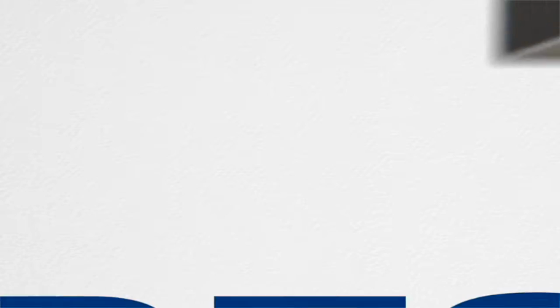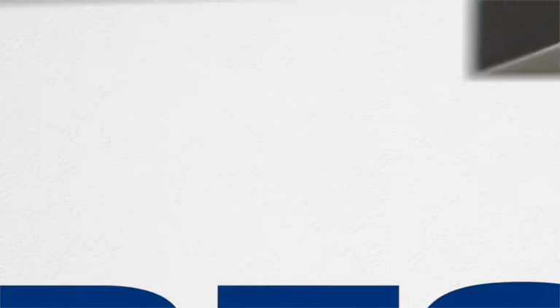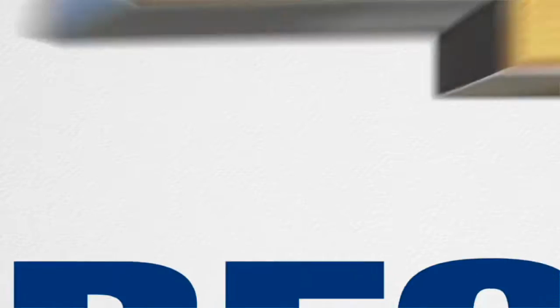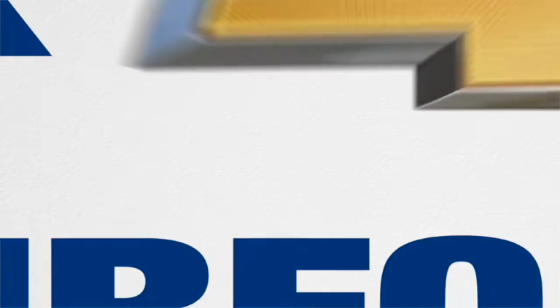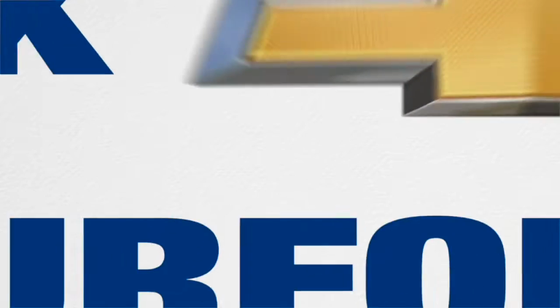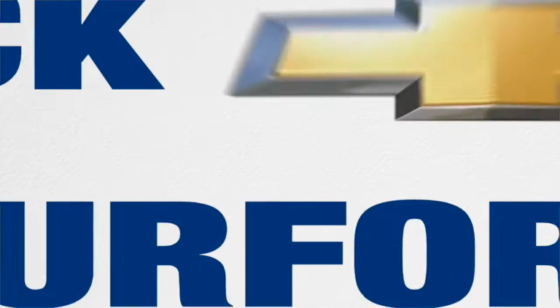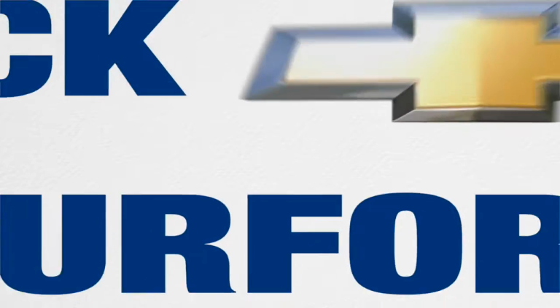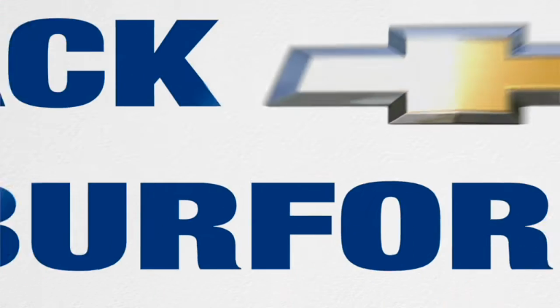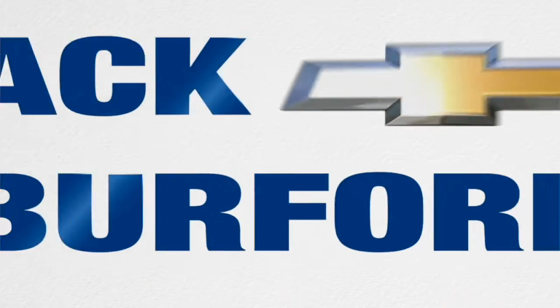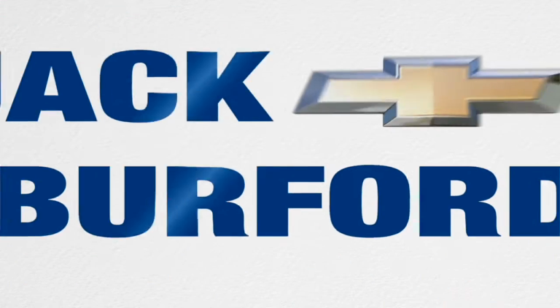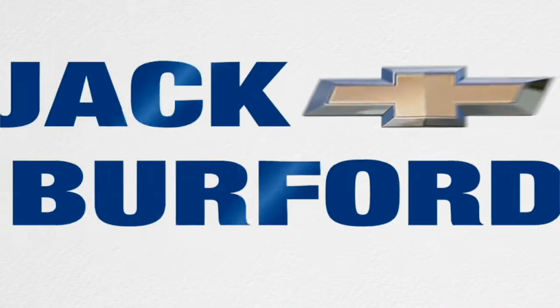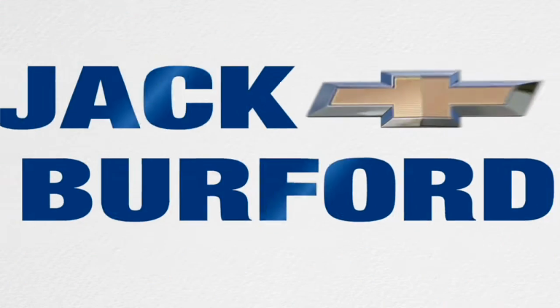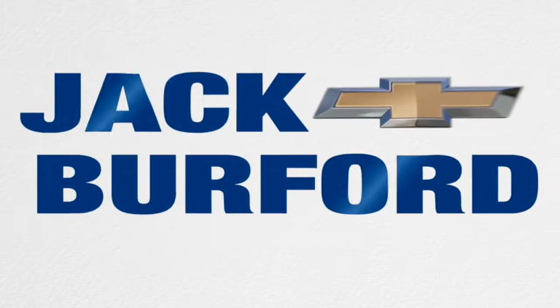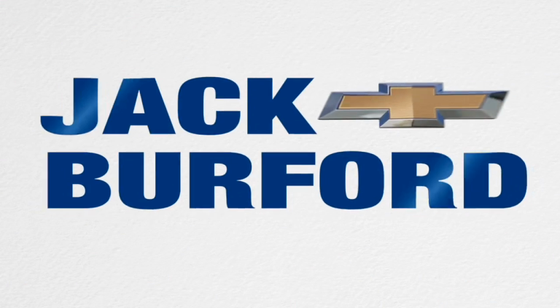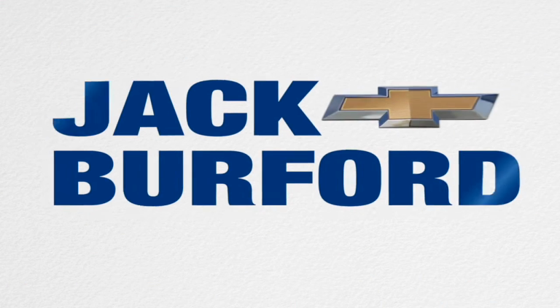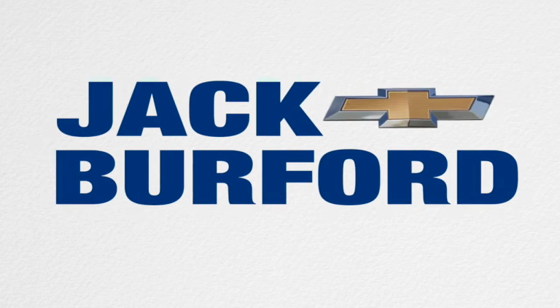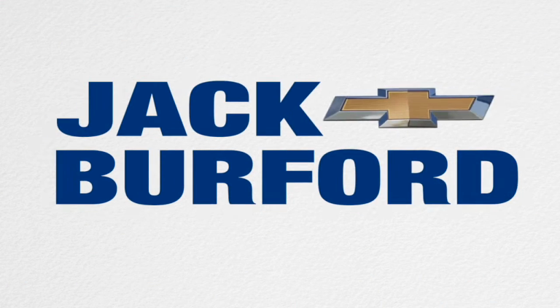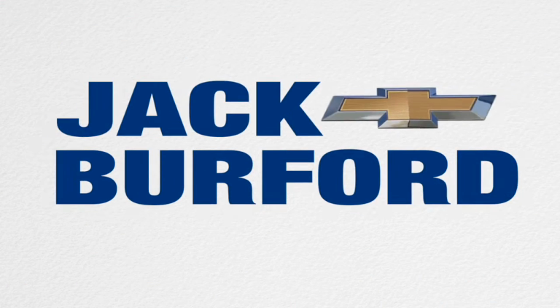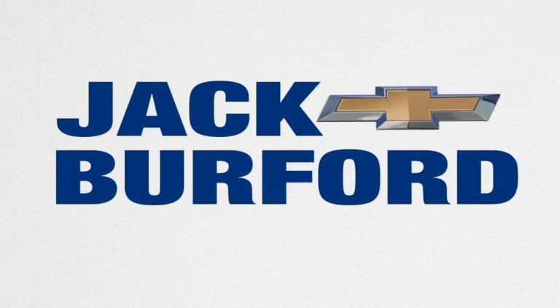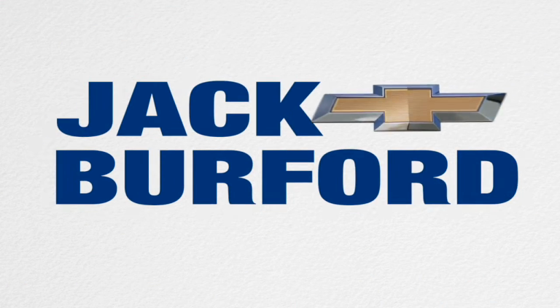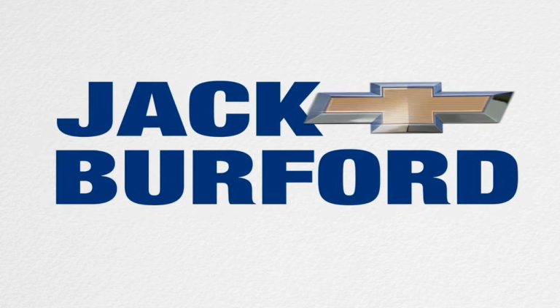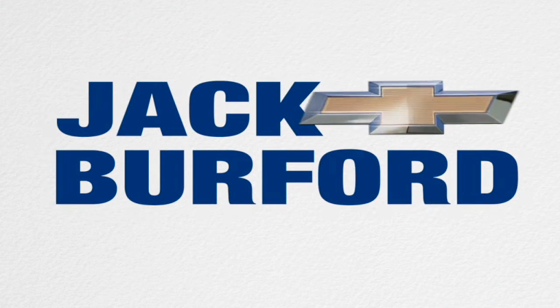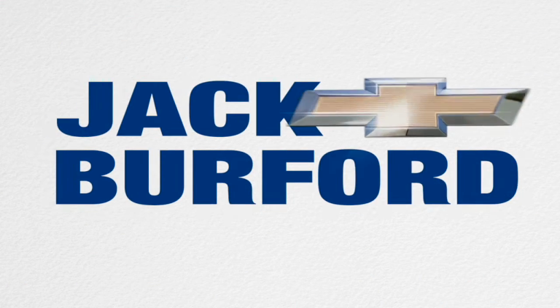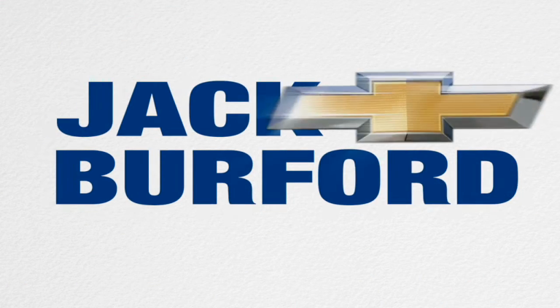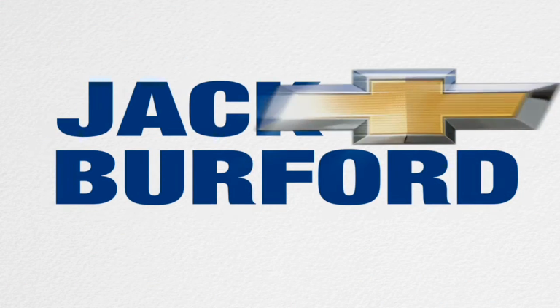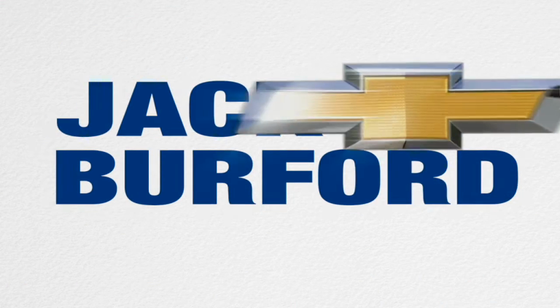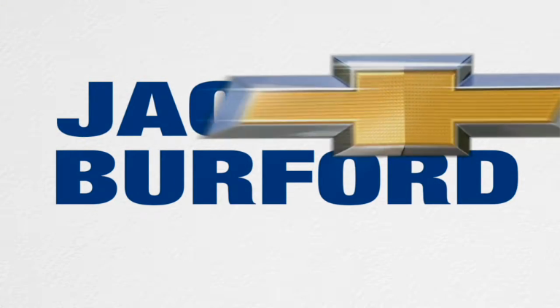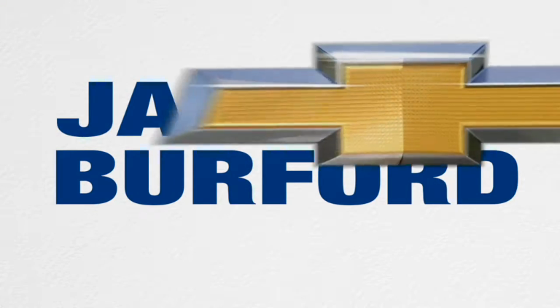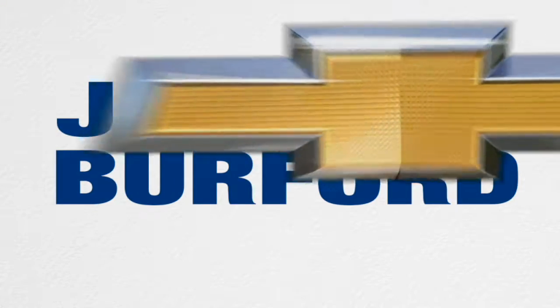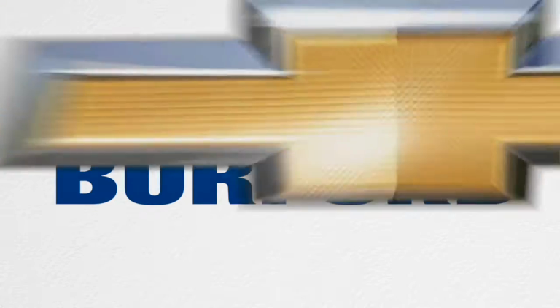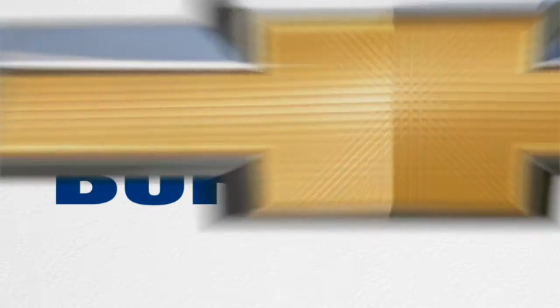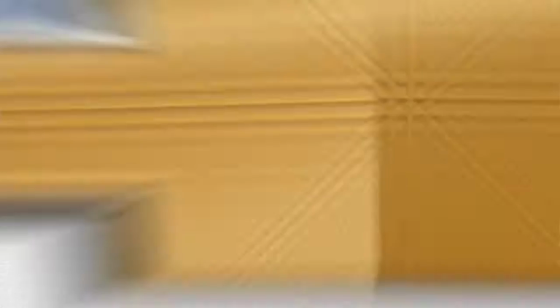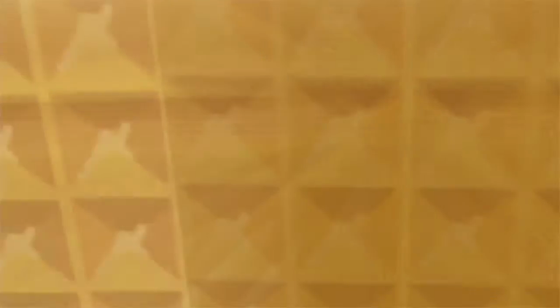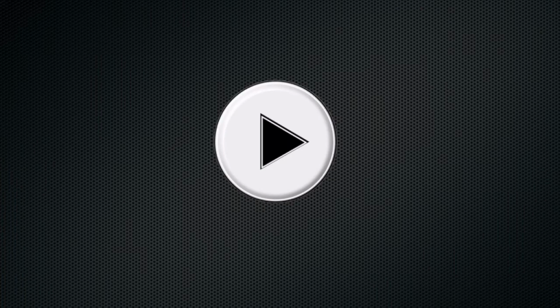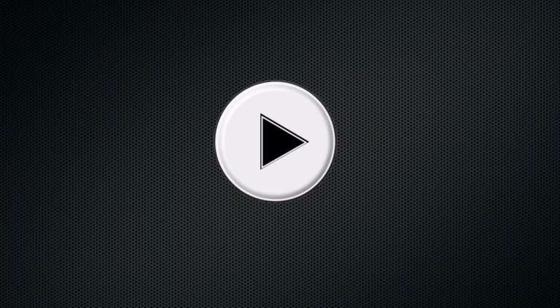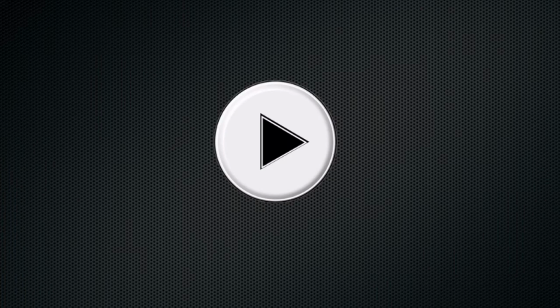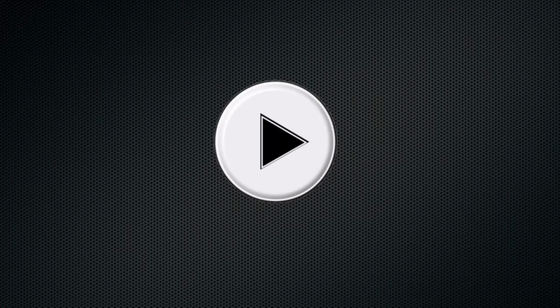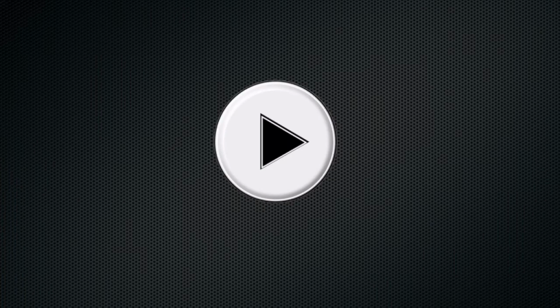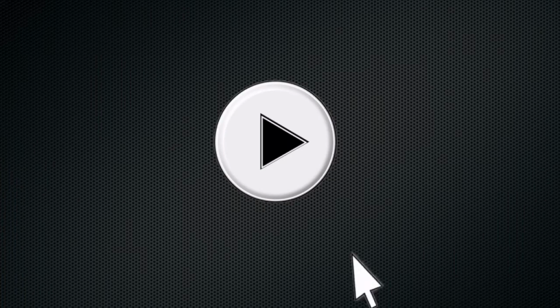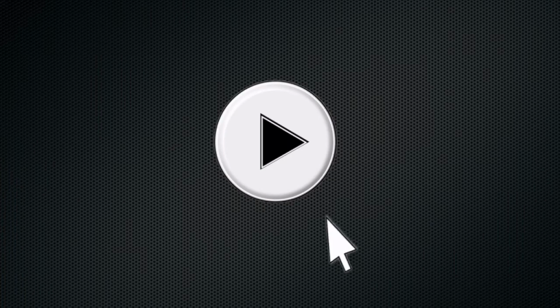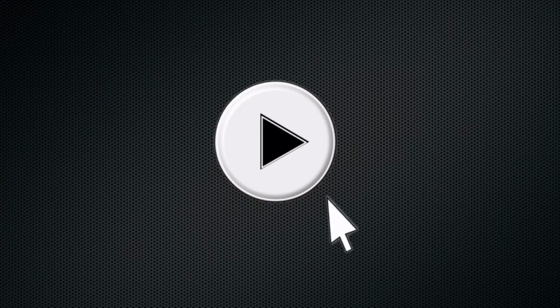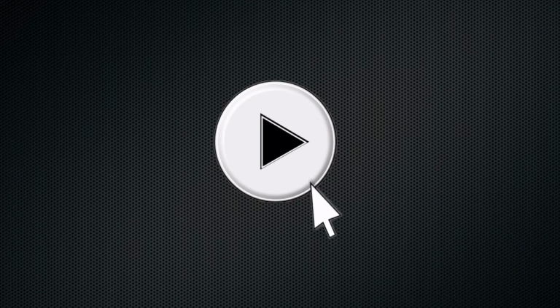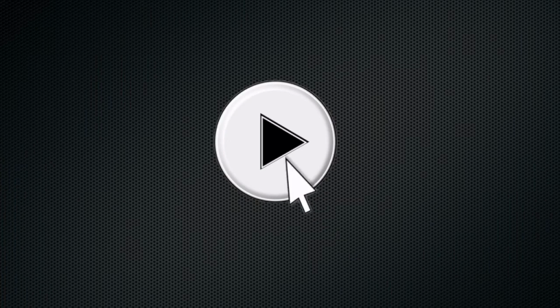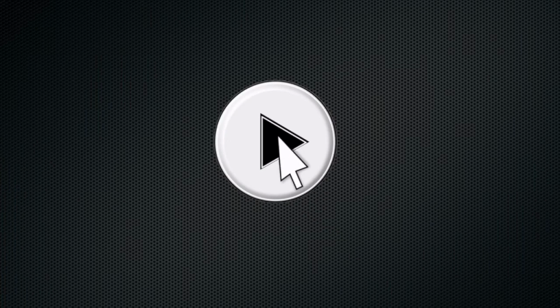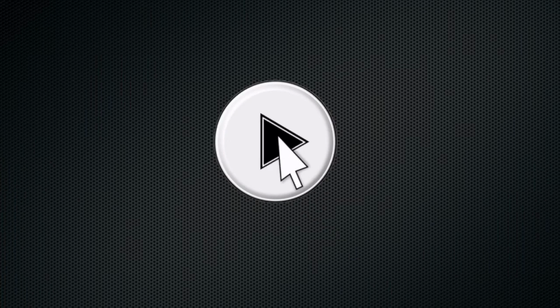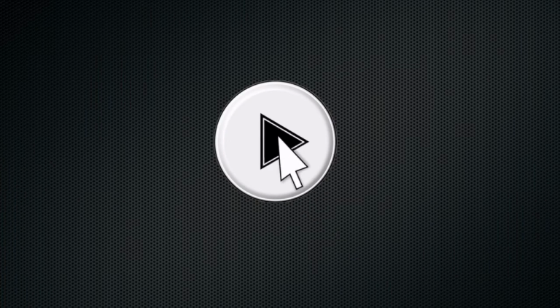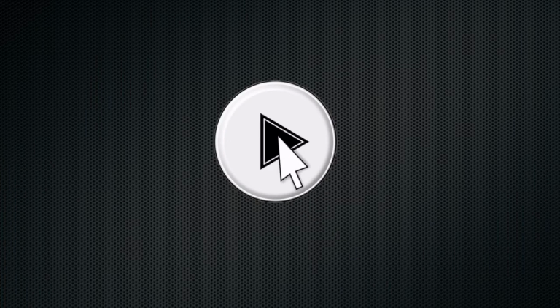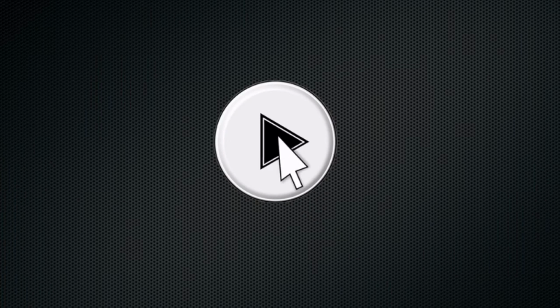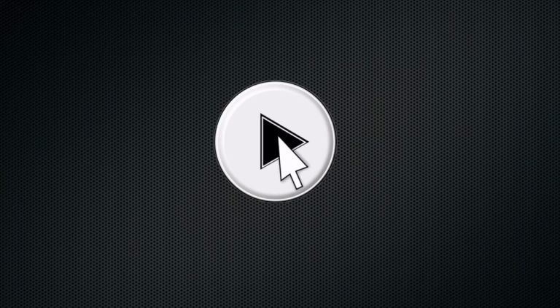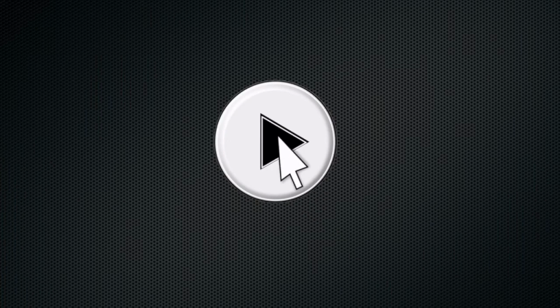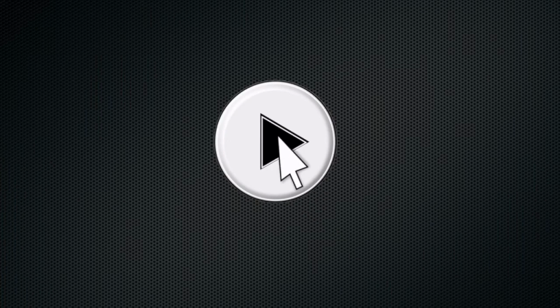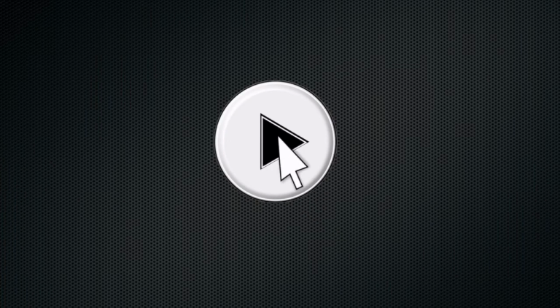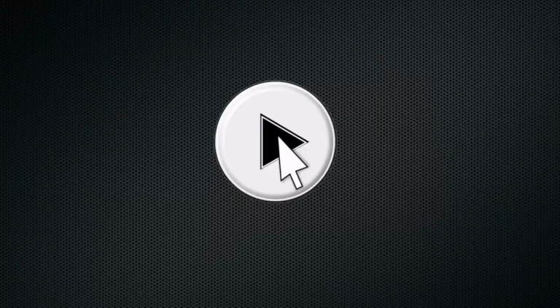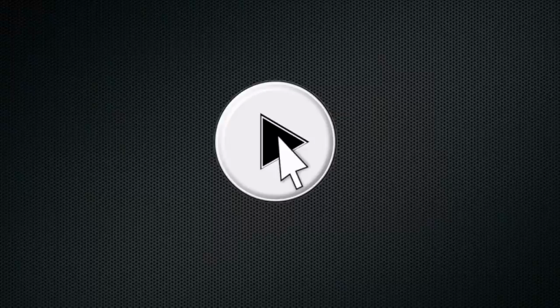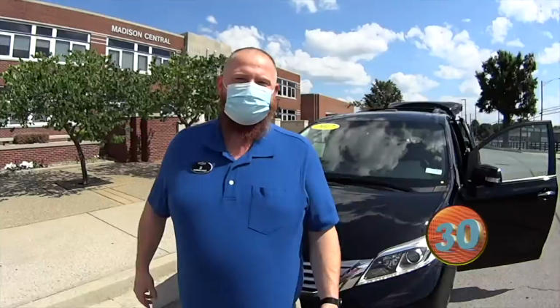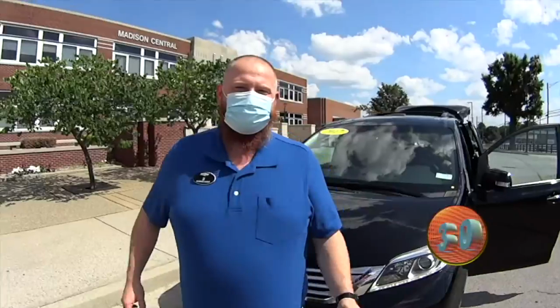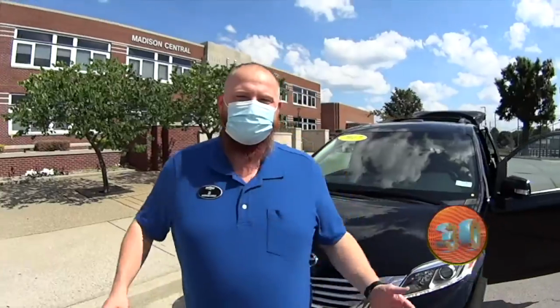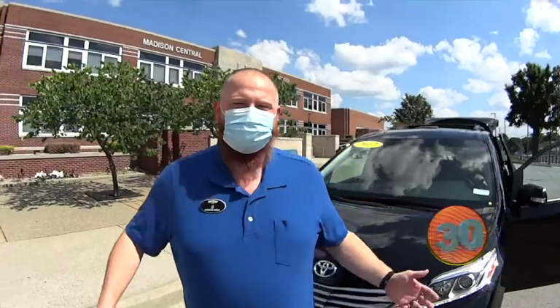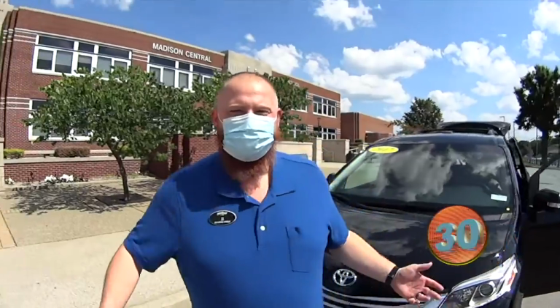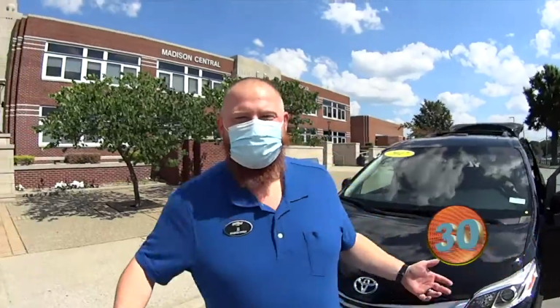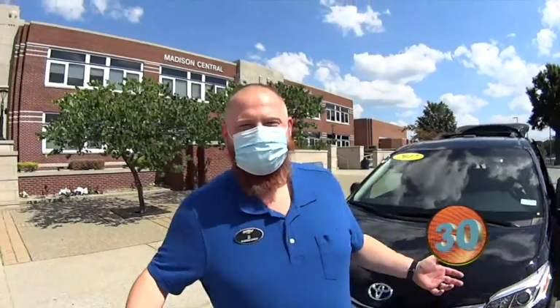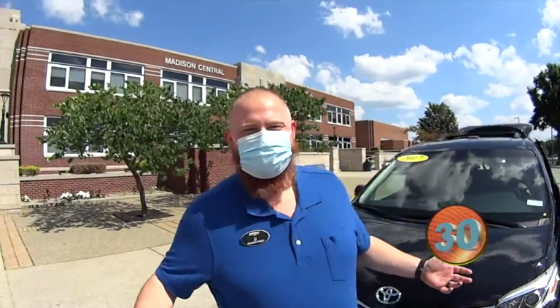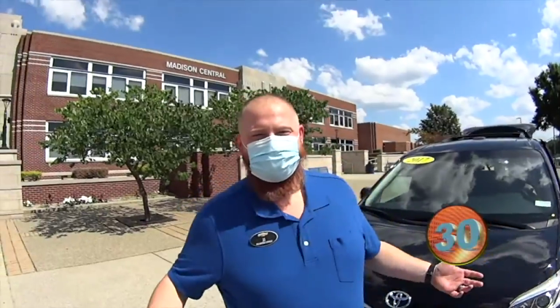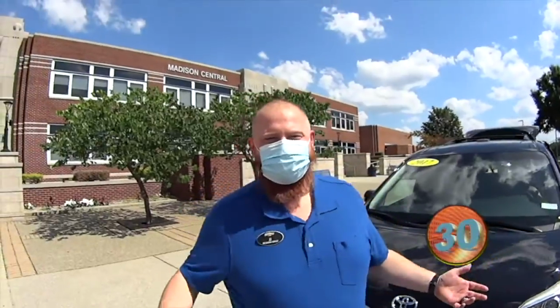Welcome to the Jack Burford Chevy 30-second walk-around. Hey everybody, it's JJ.